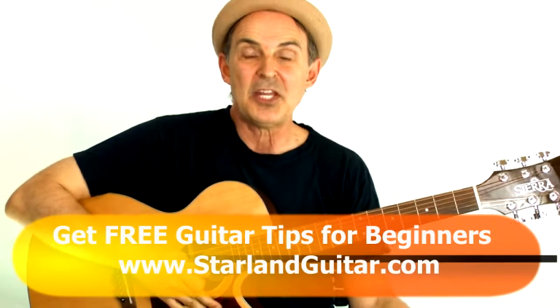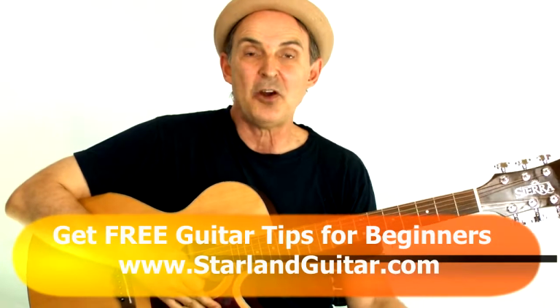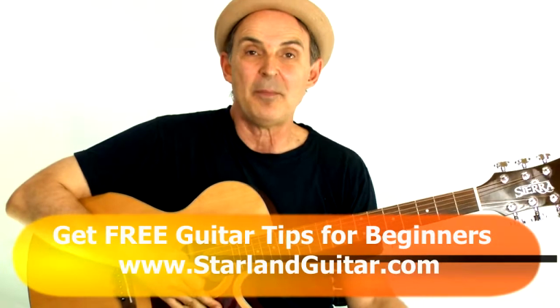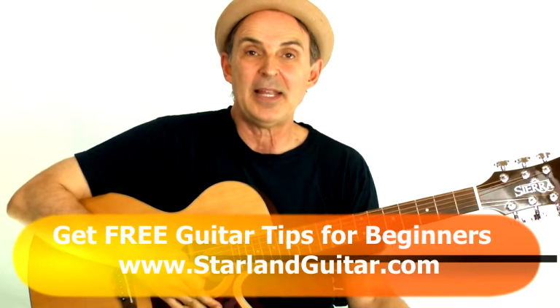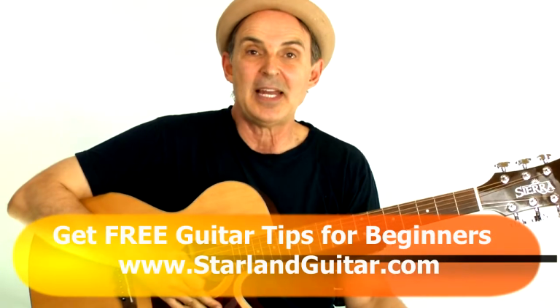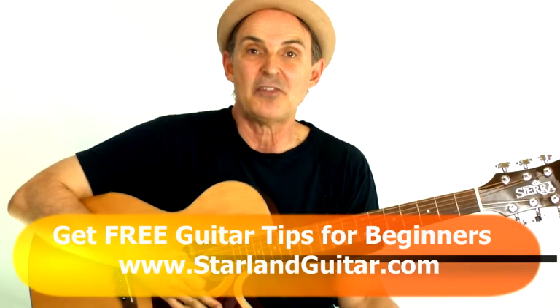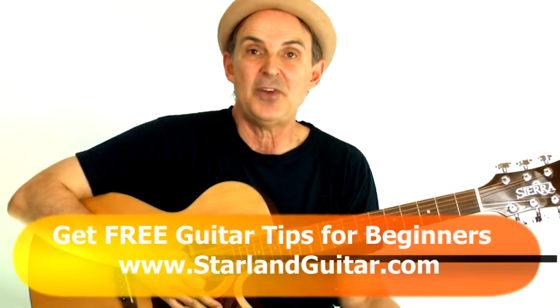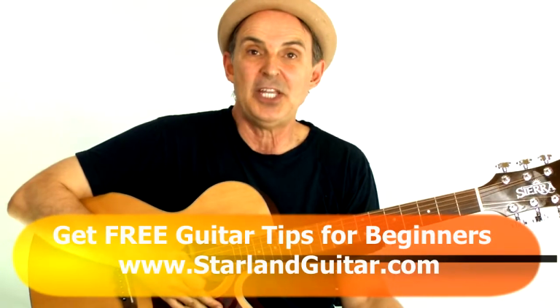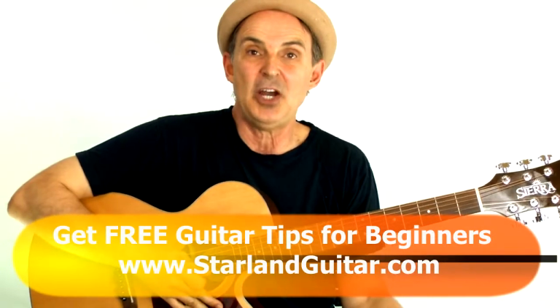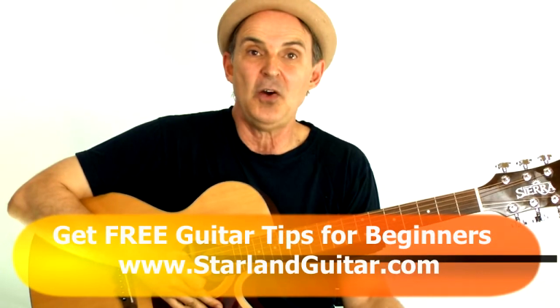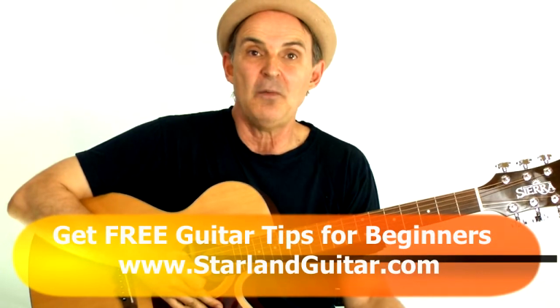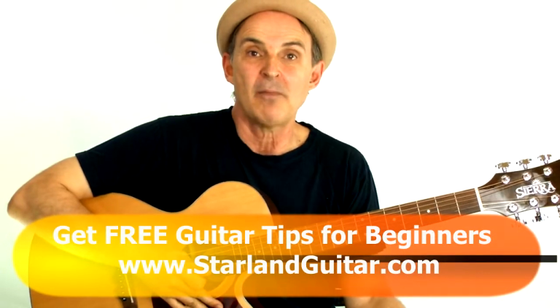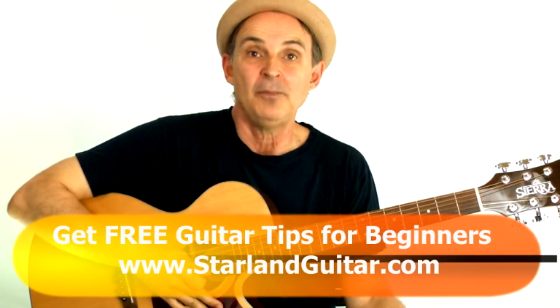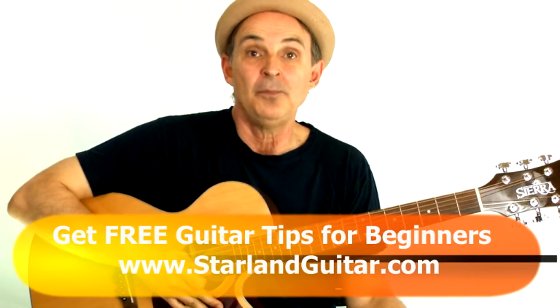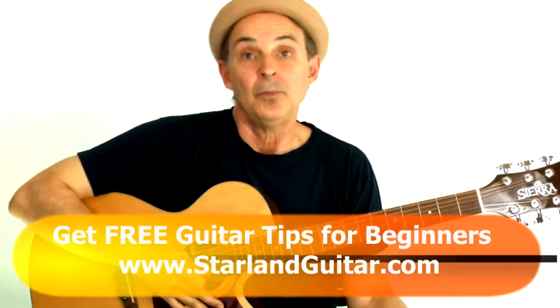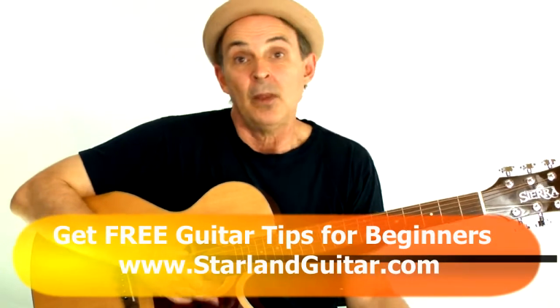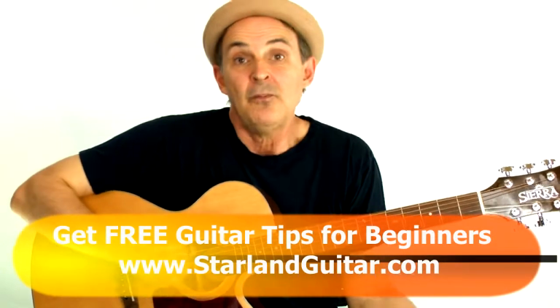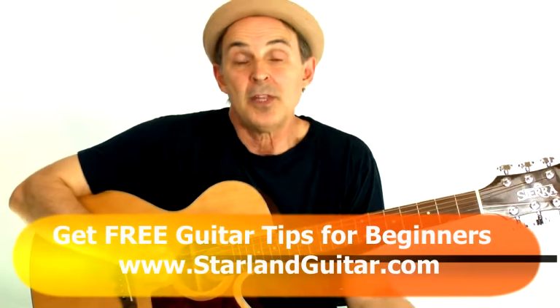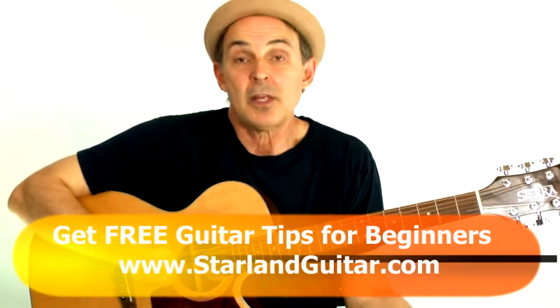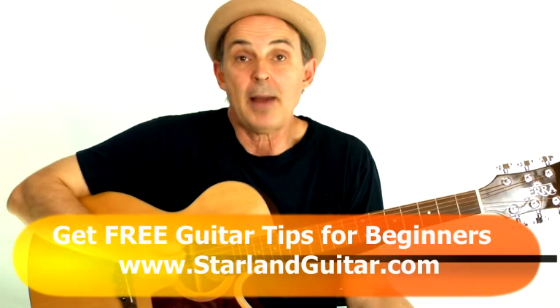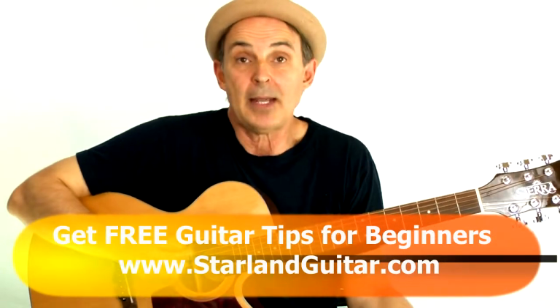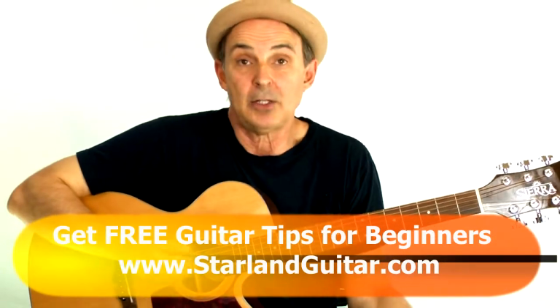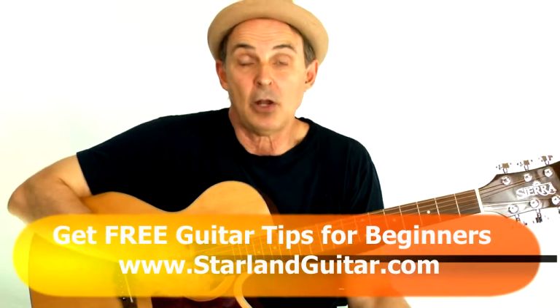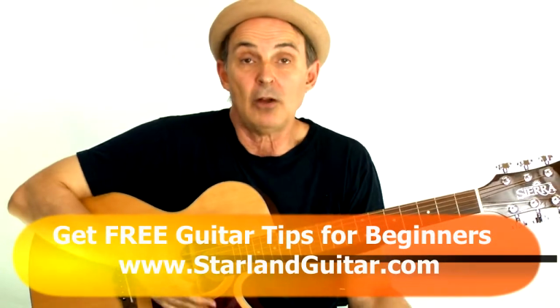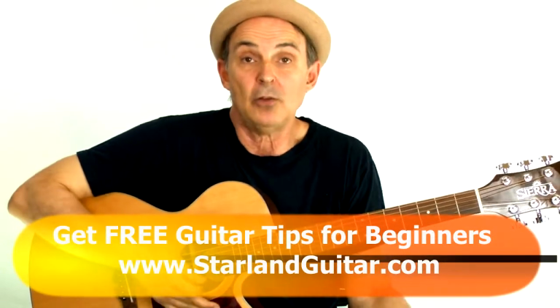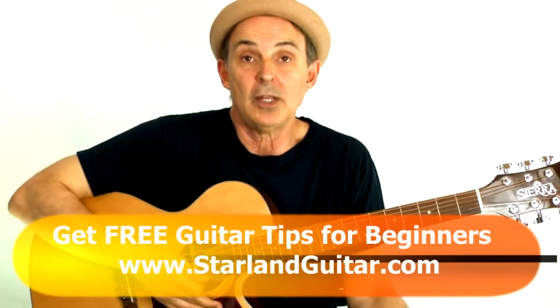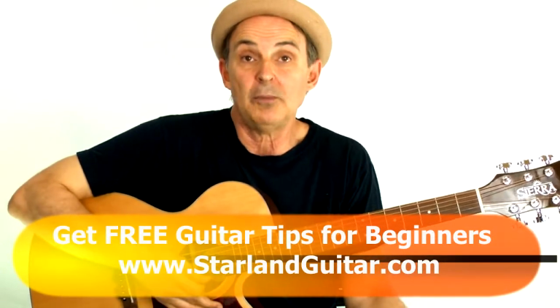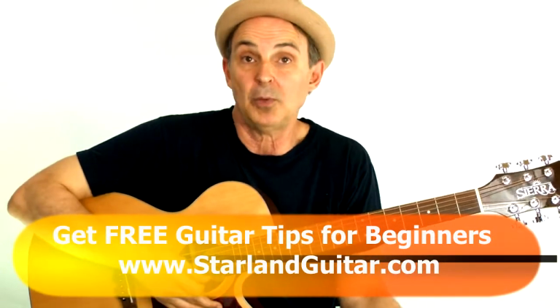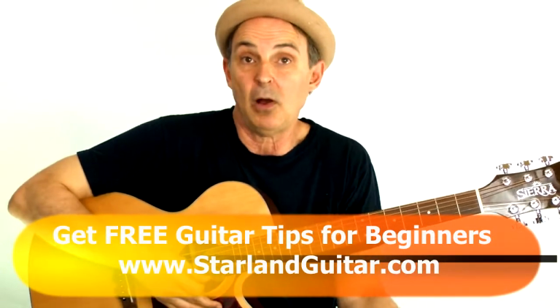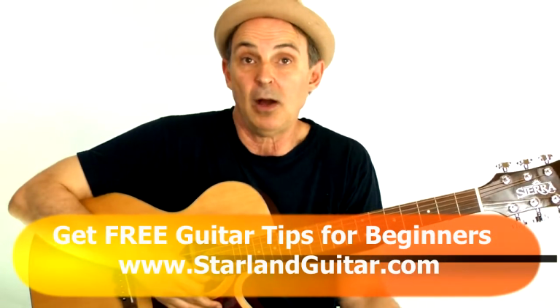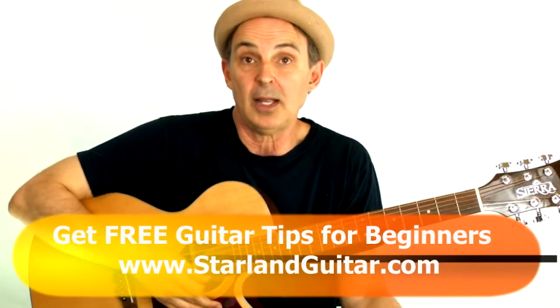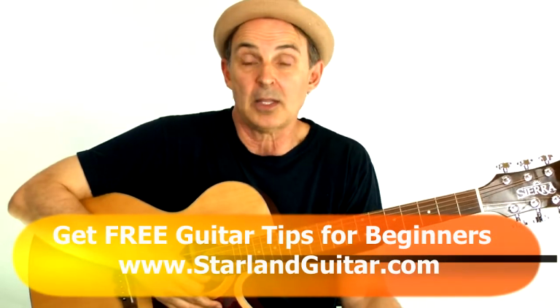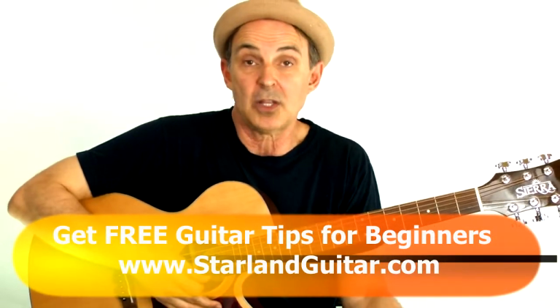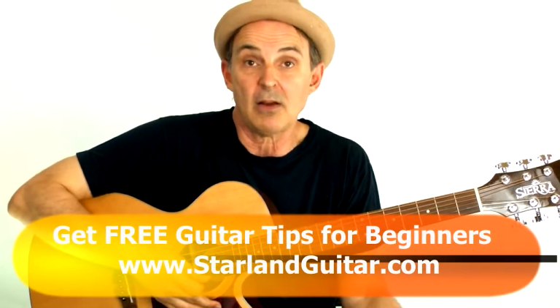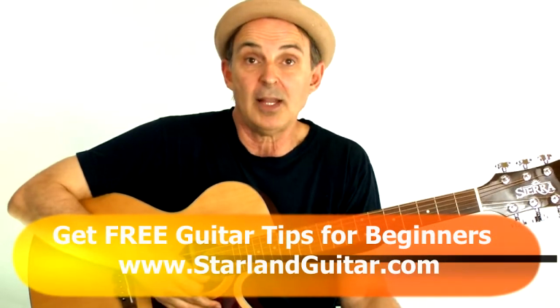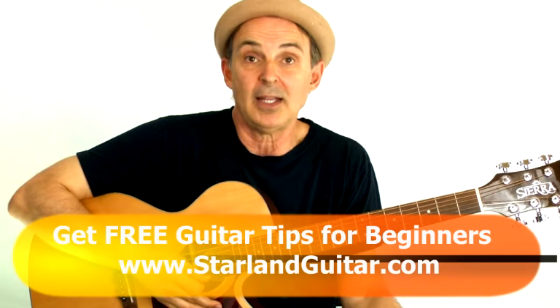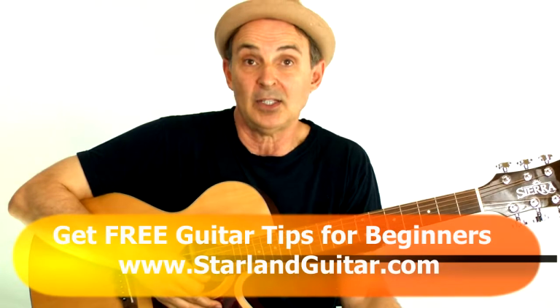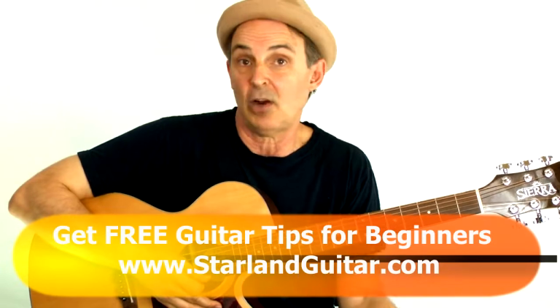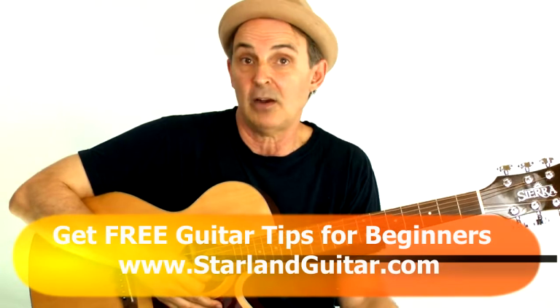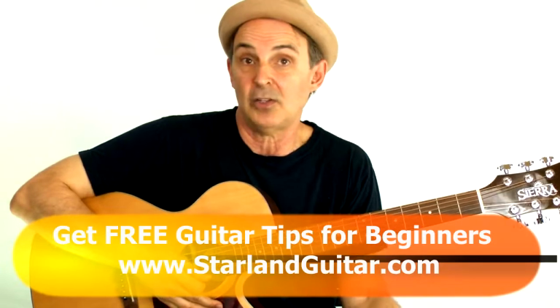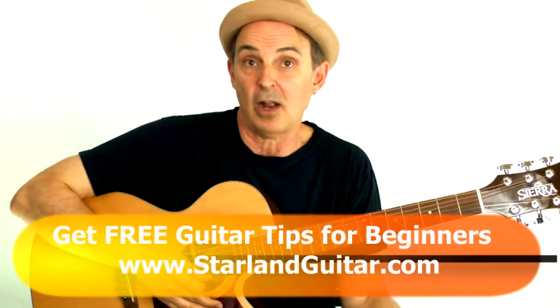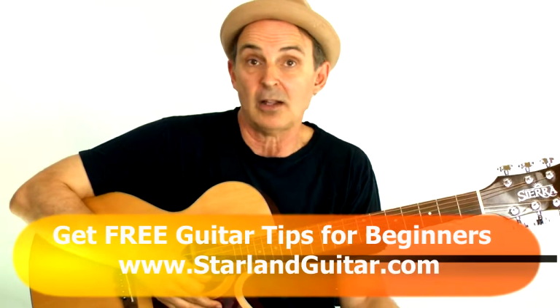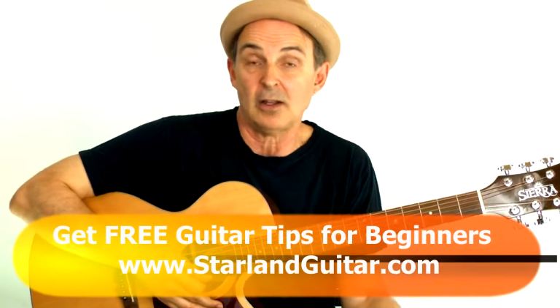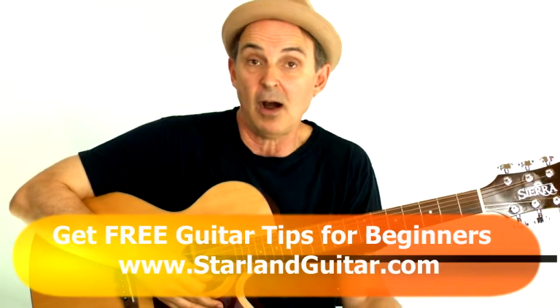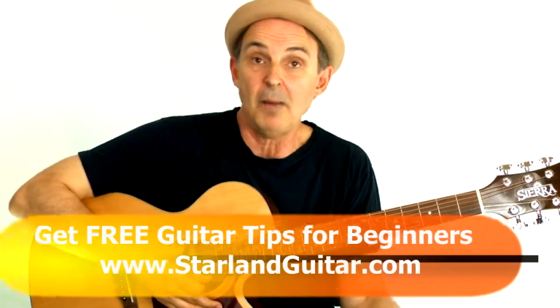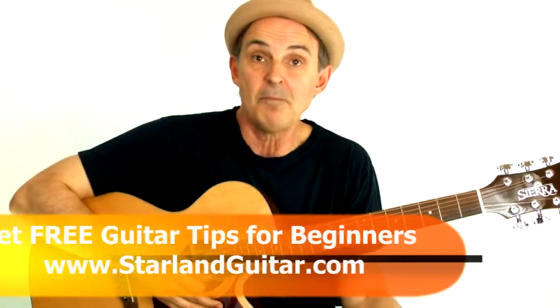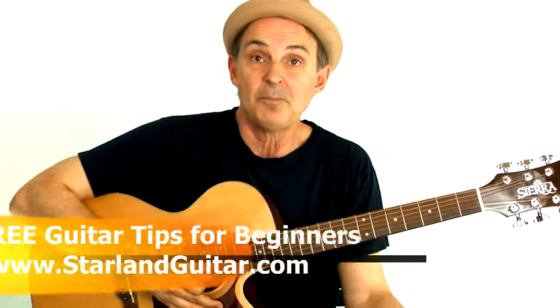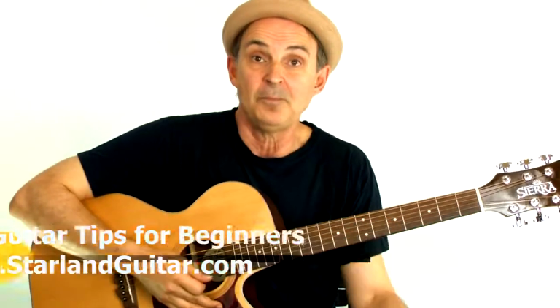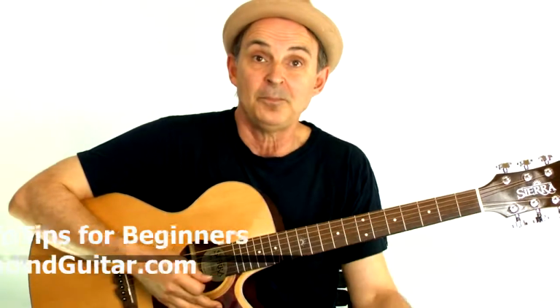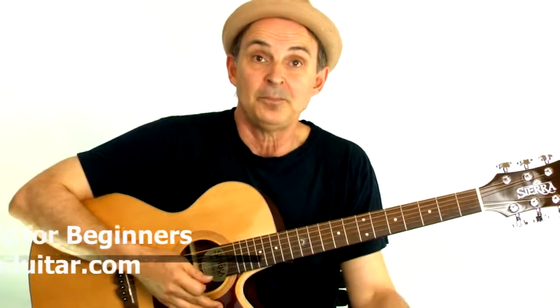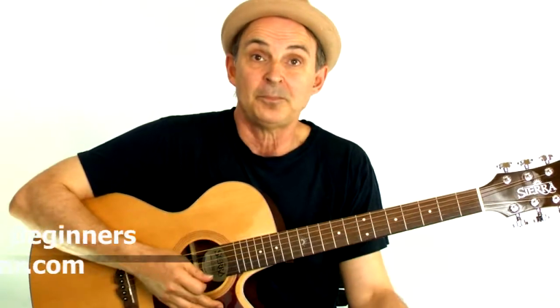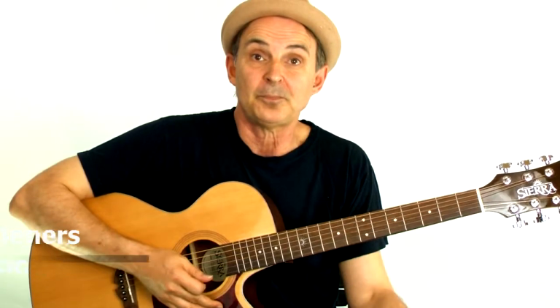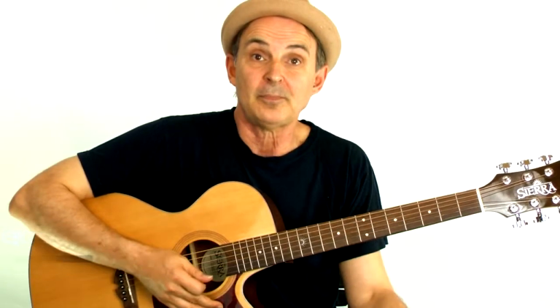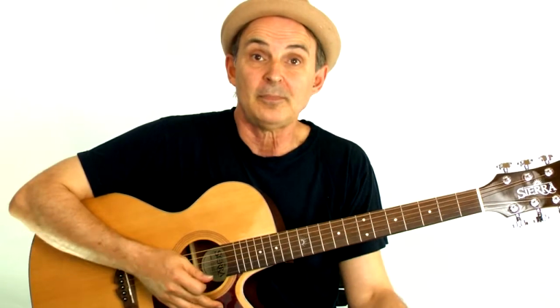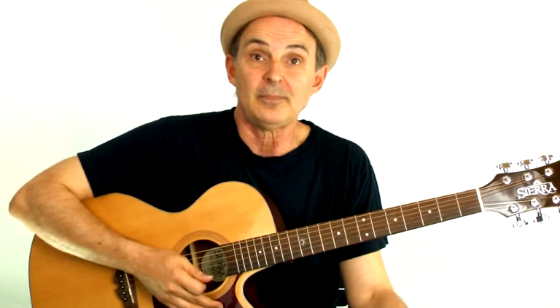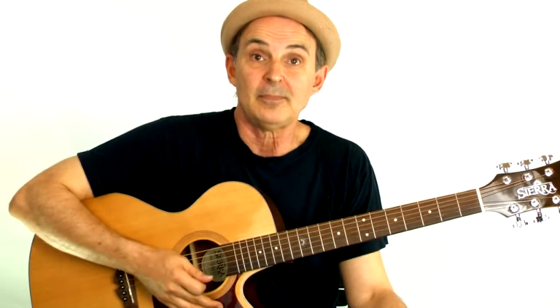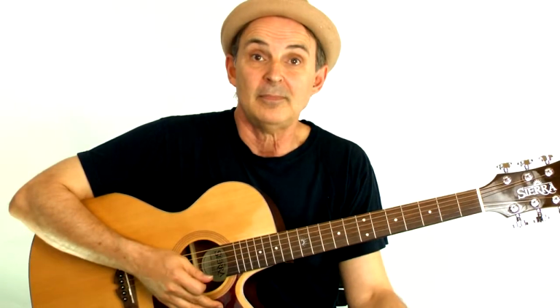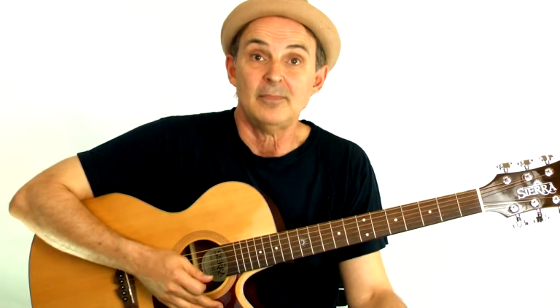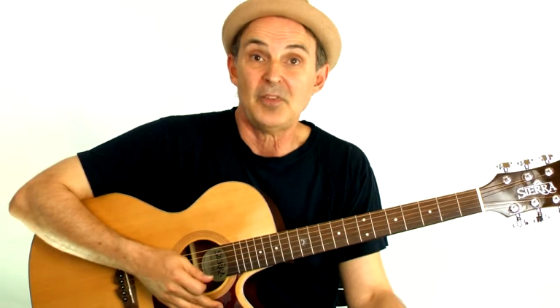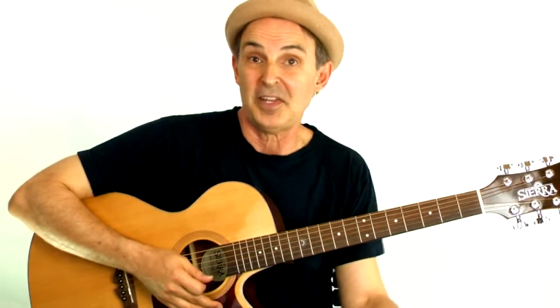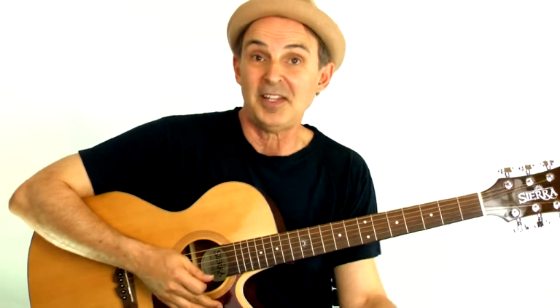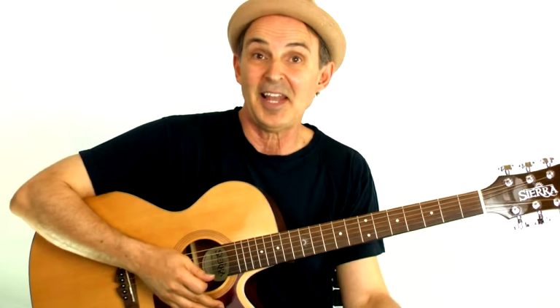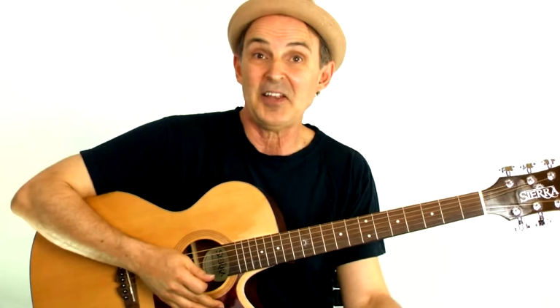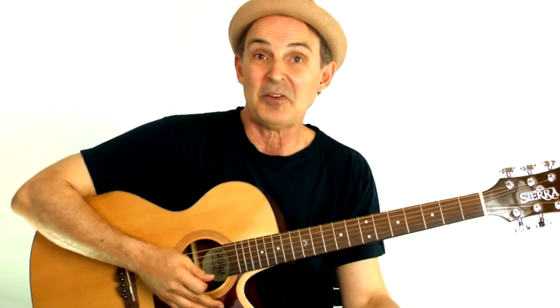See you on my next video. Visit my guitar learning blog at StarlandGuitar.com. See you later.